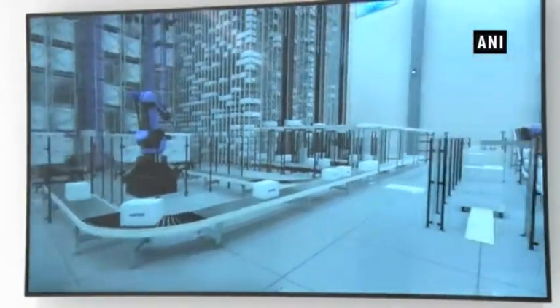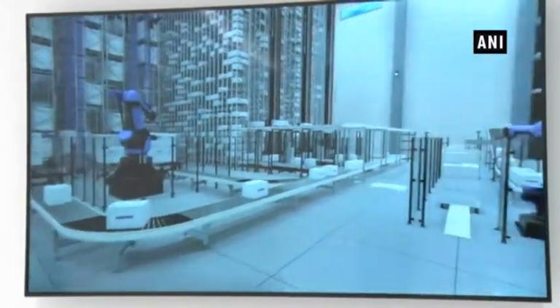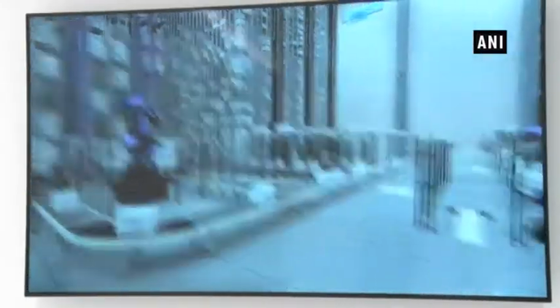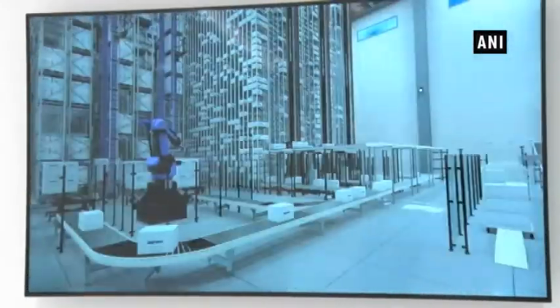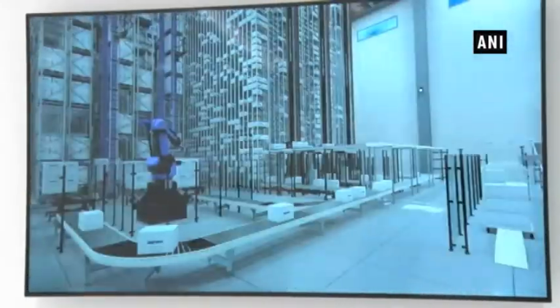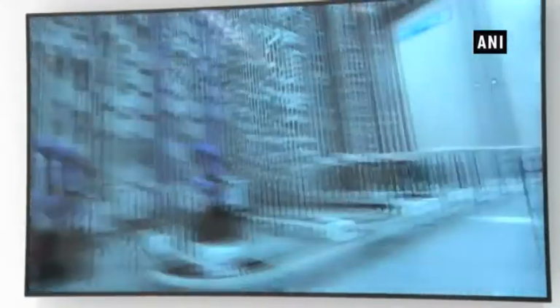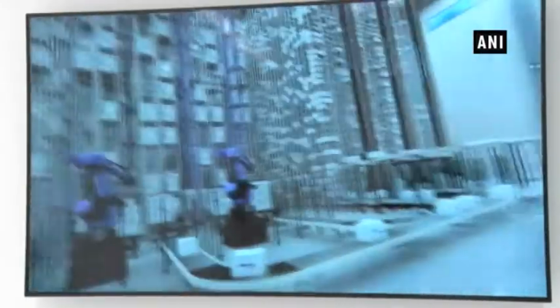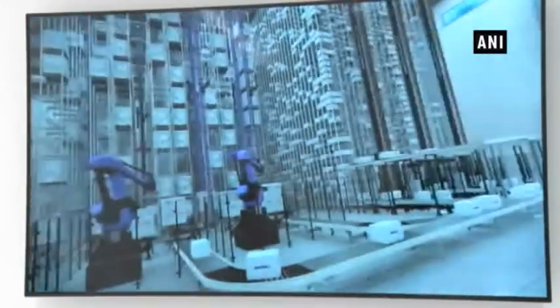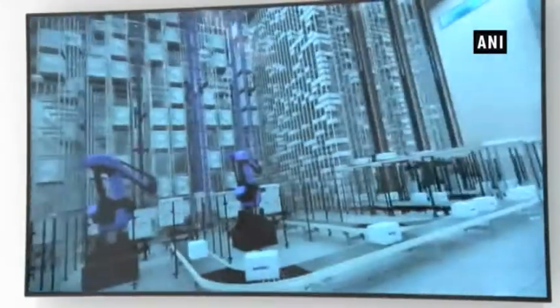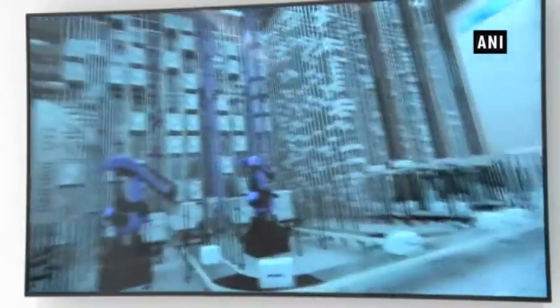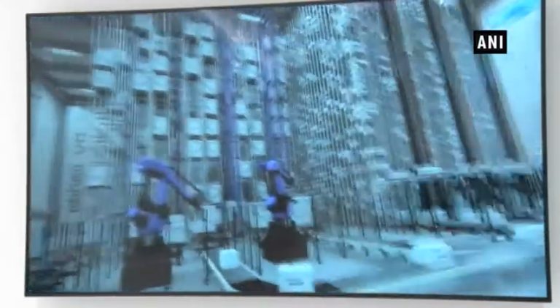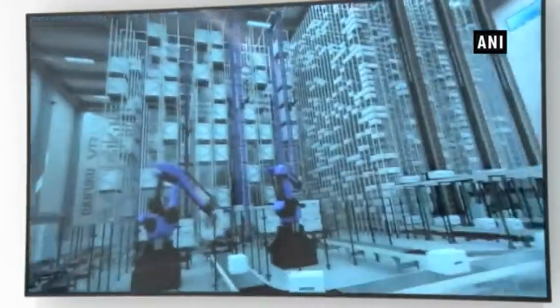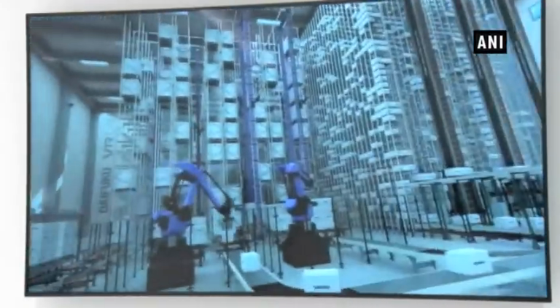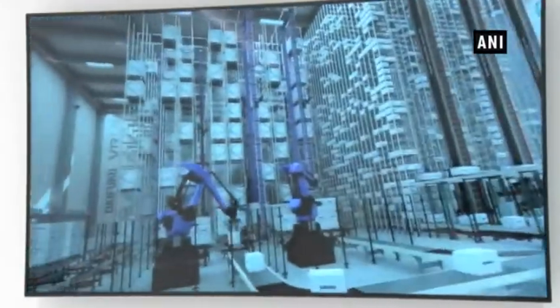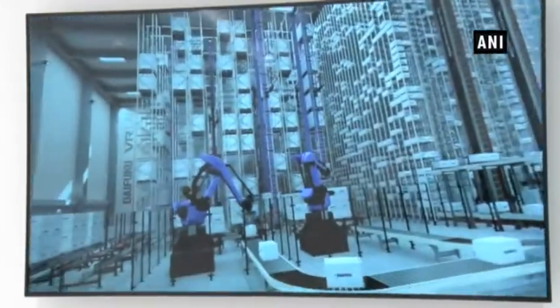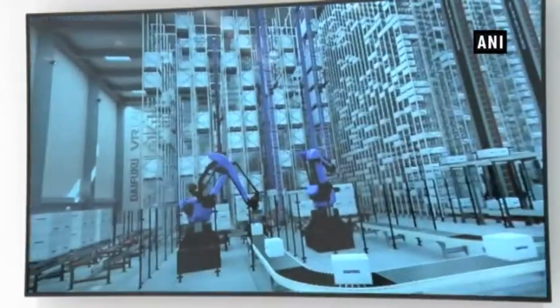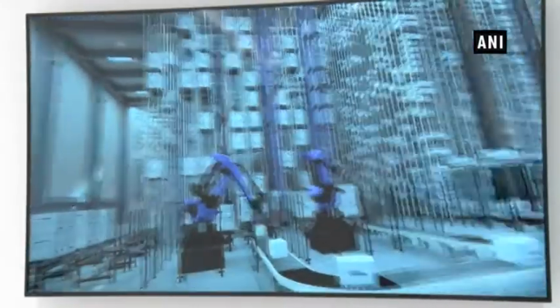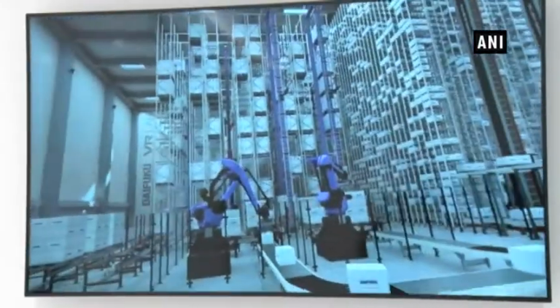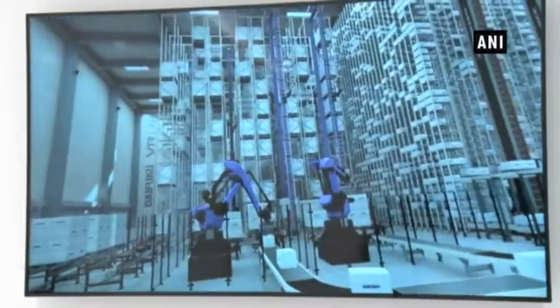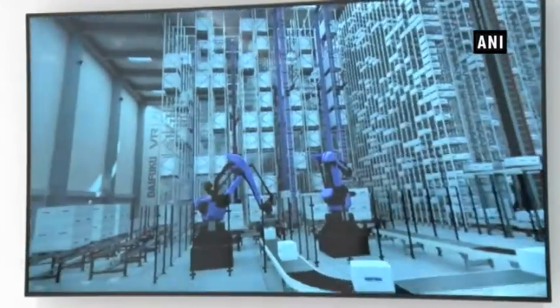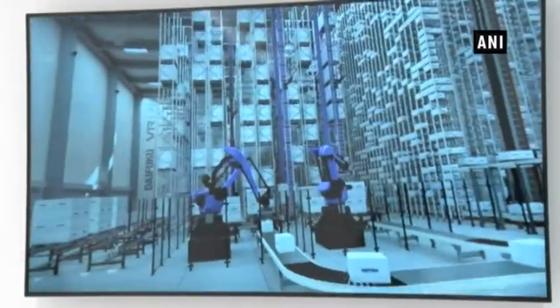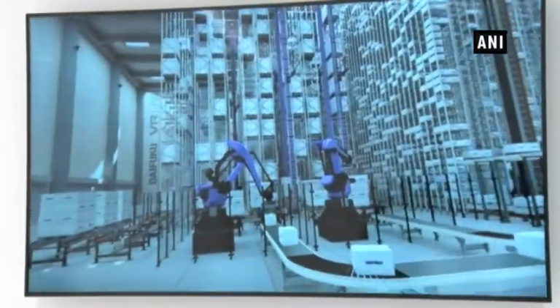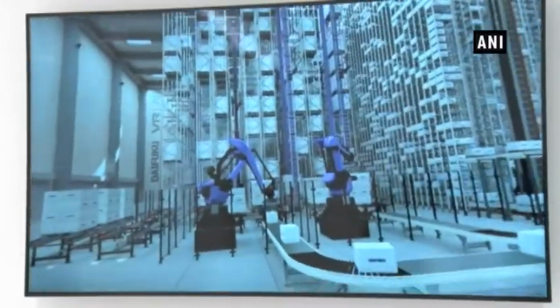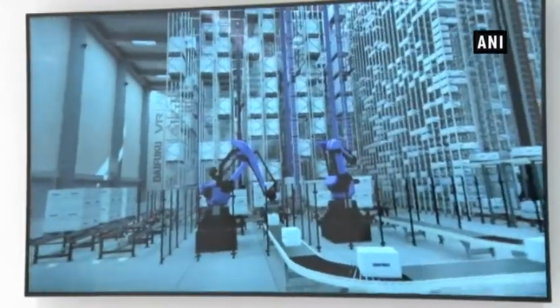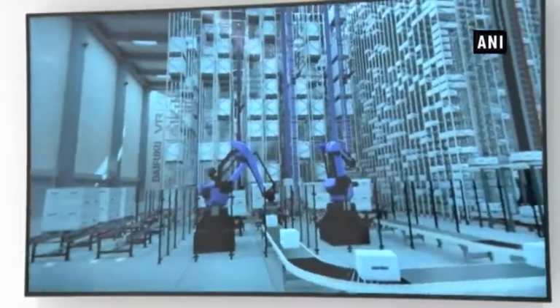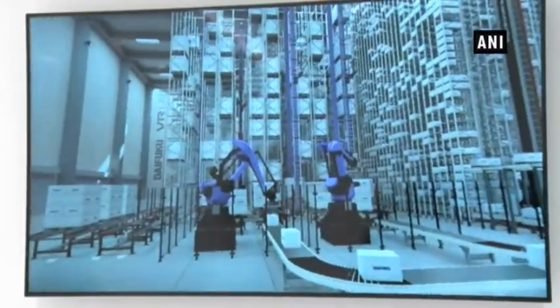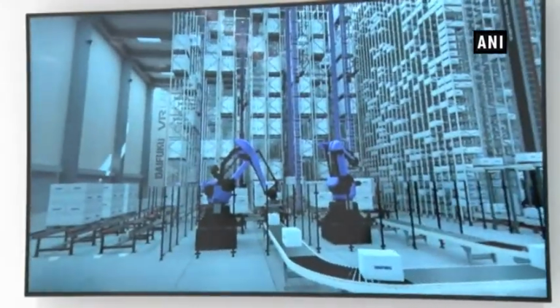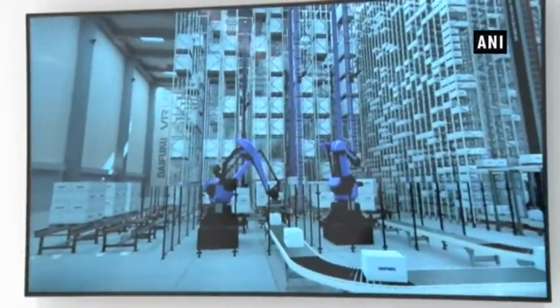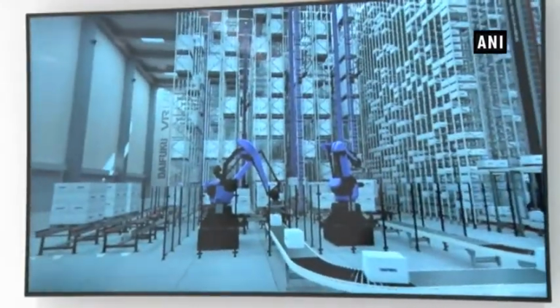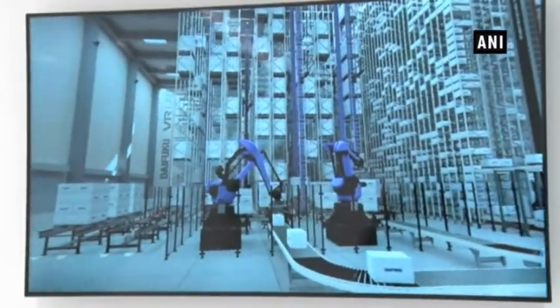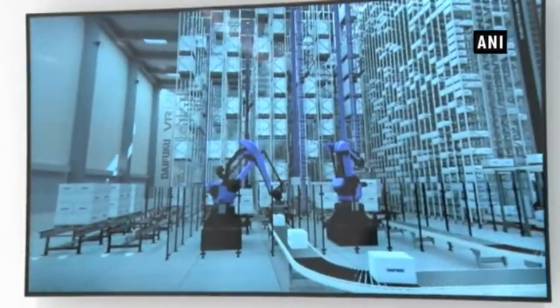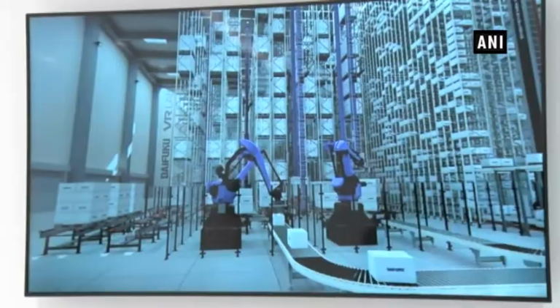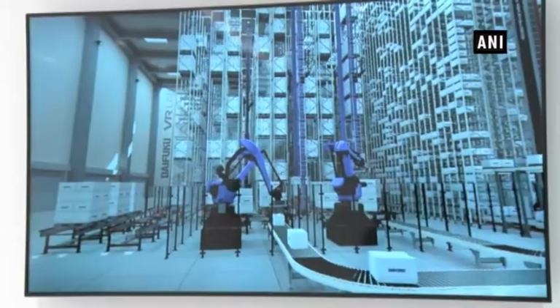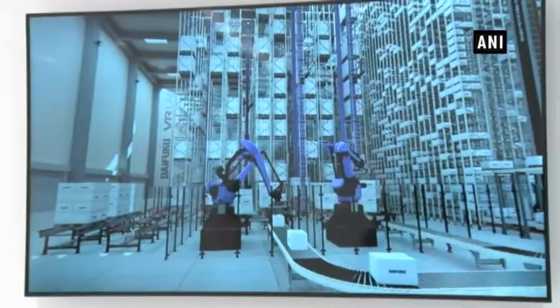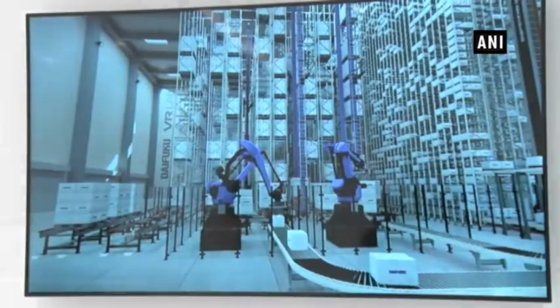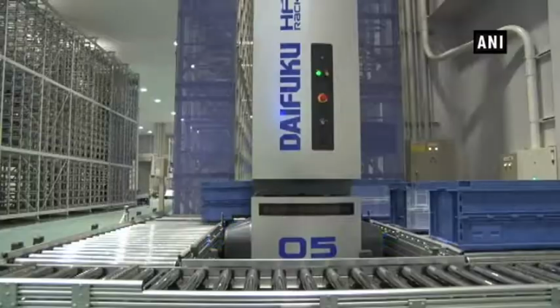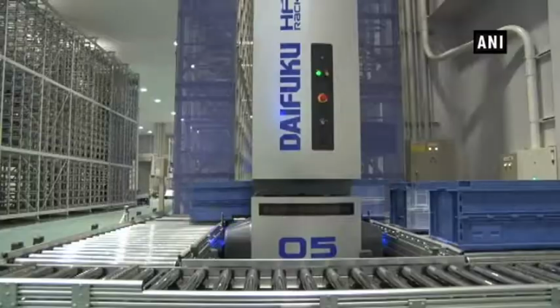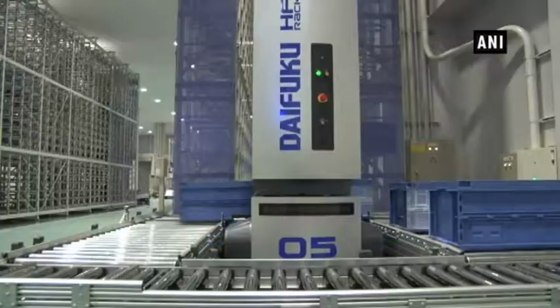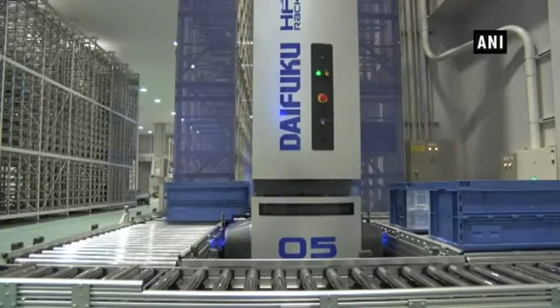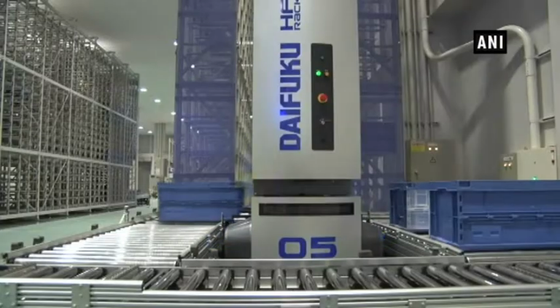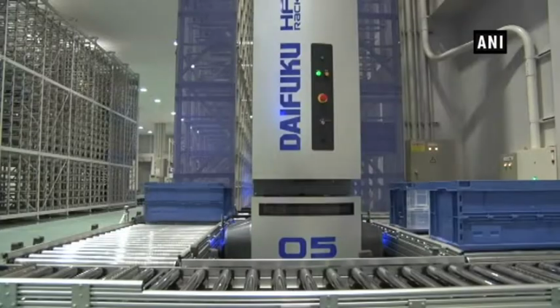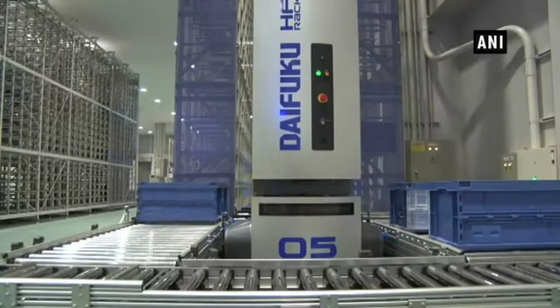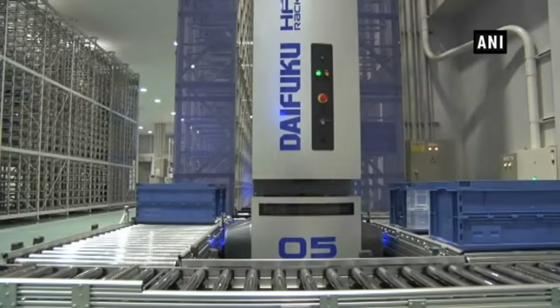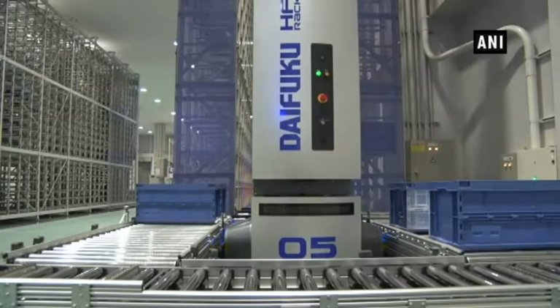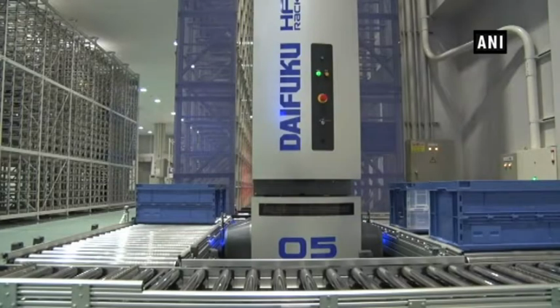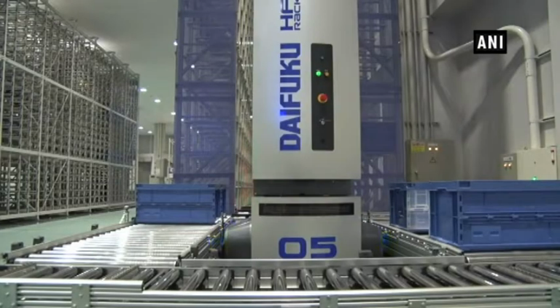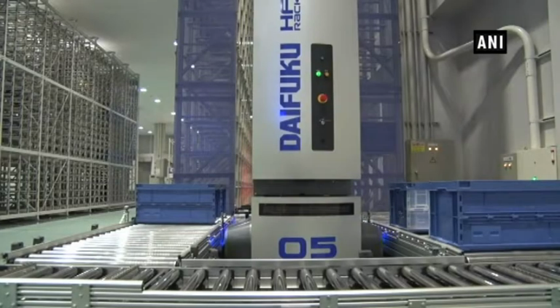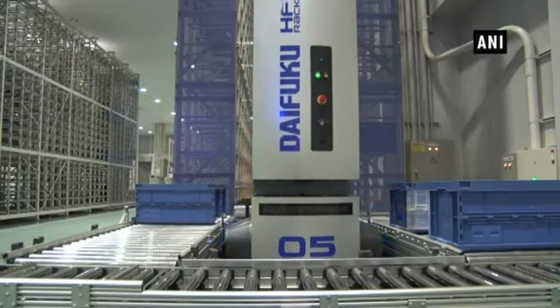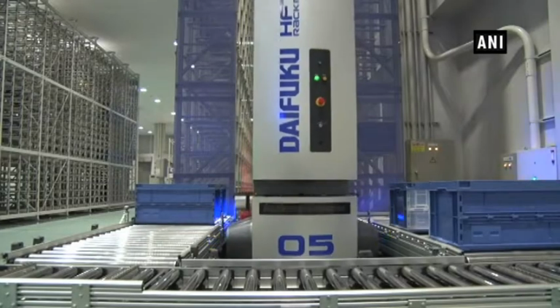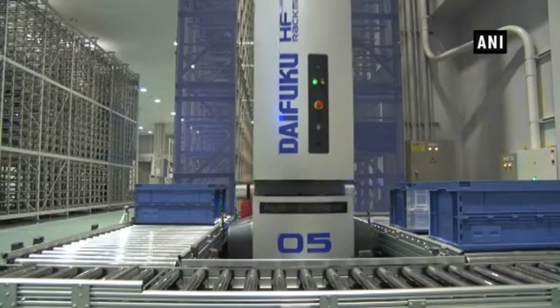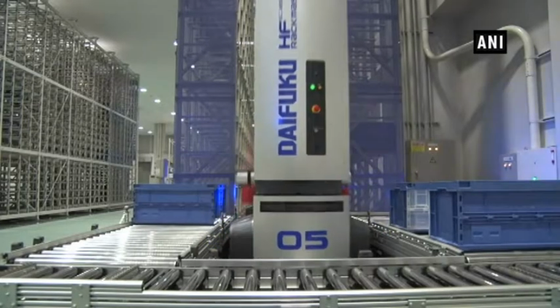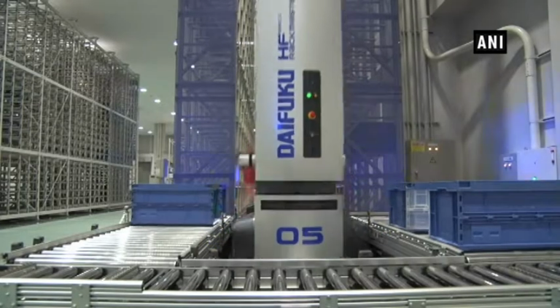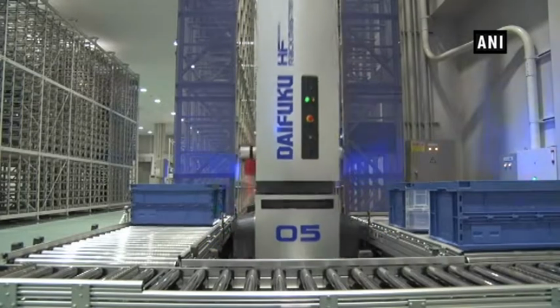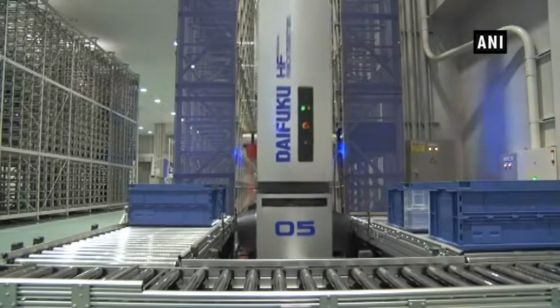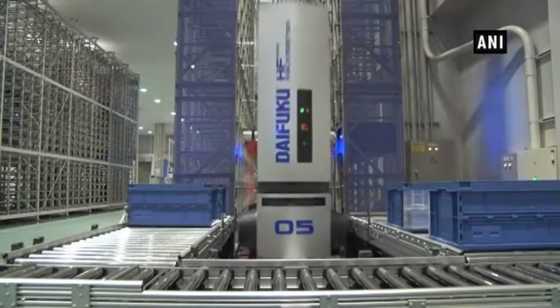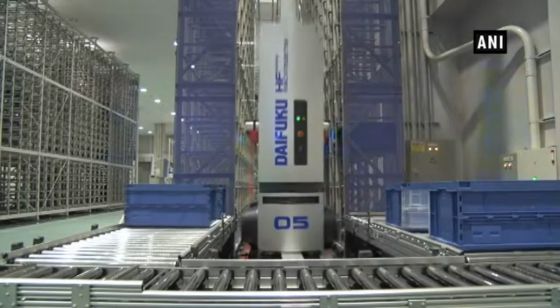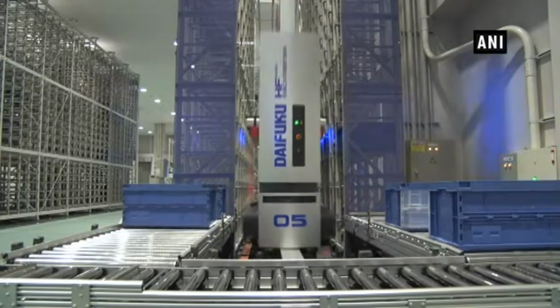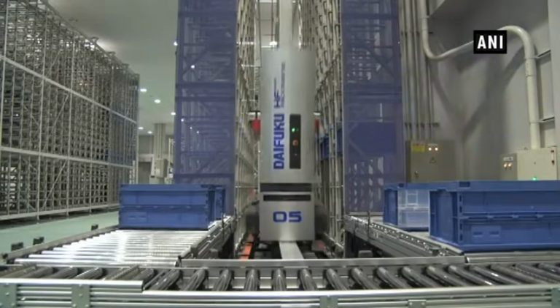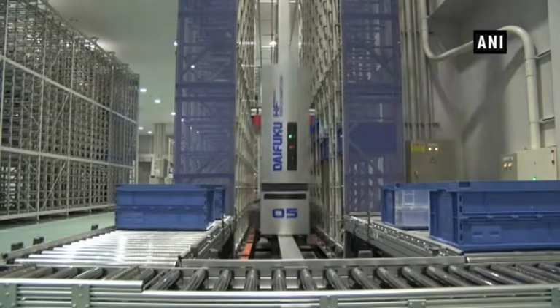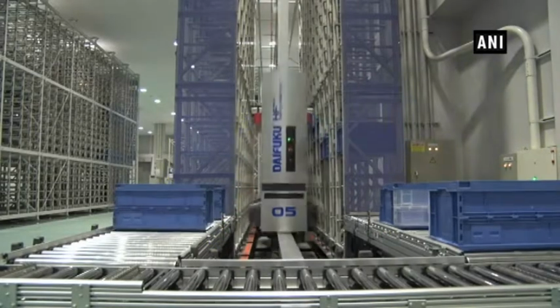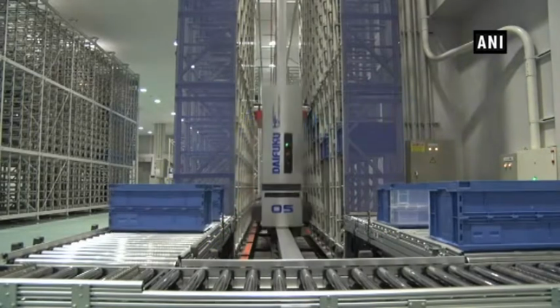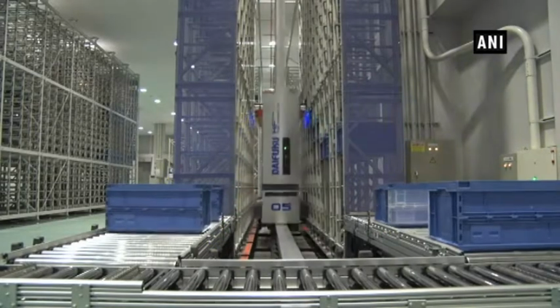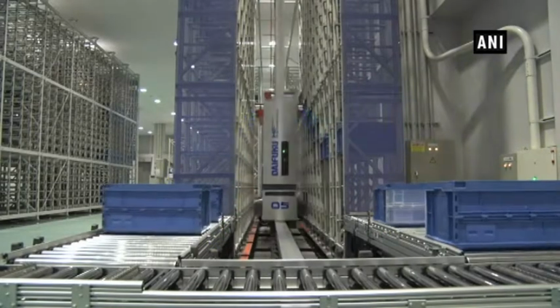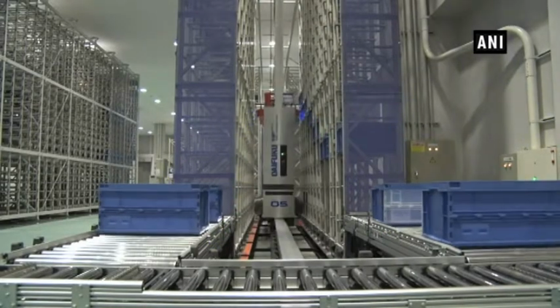The storage and control system can carry things very fast. Its speed could reach about 500 km per hour.